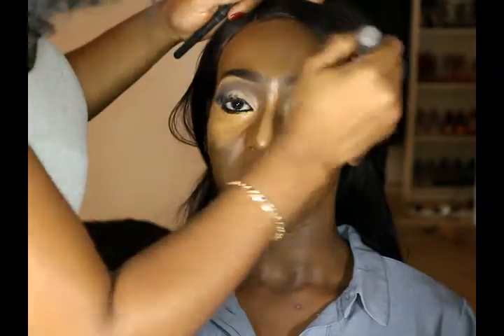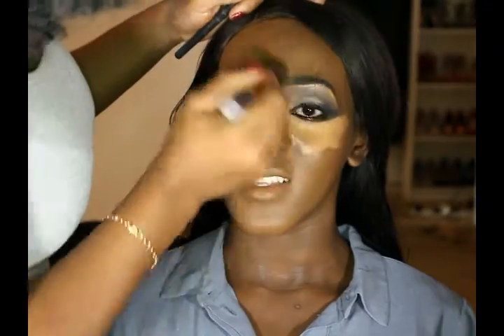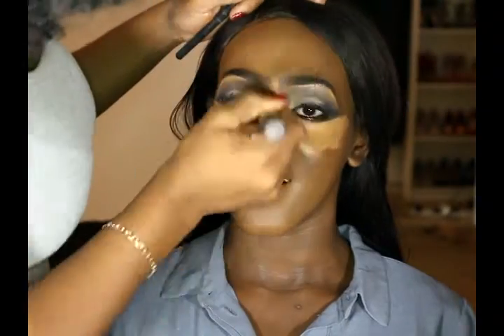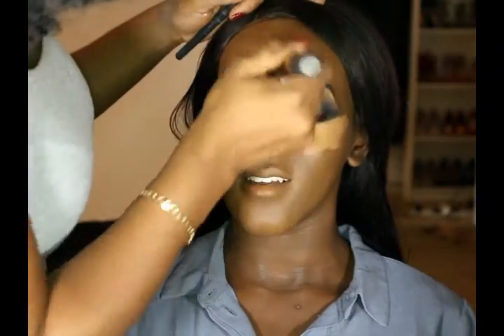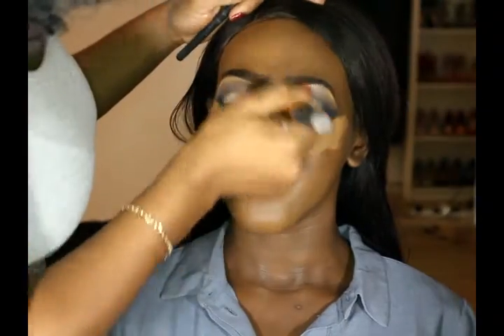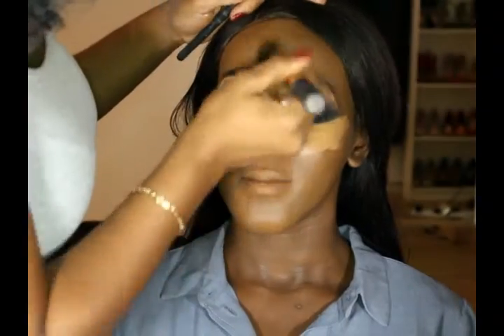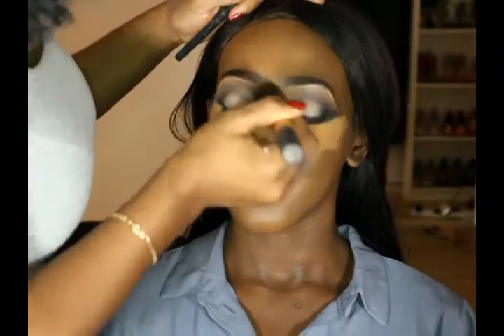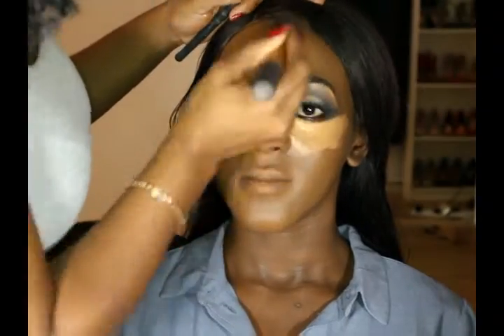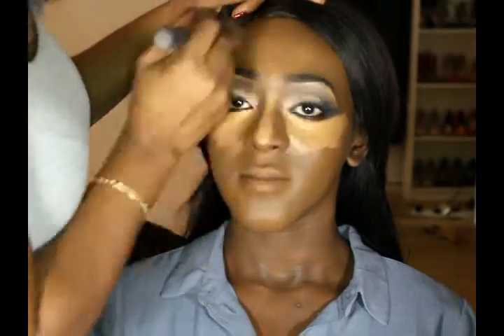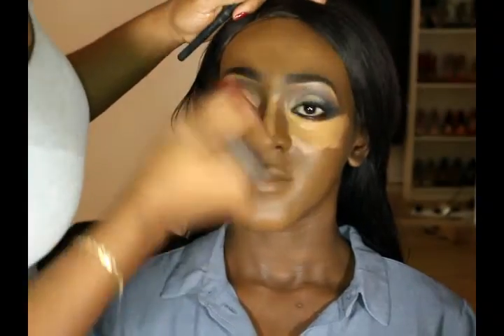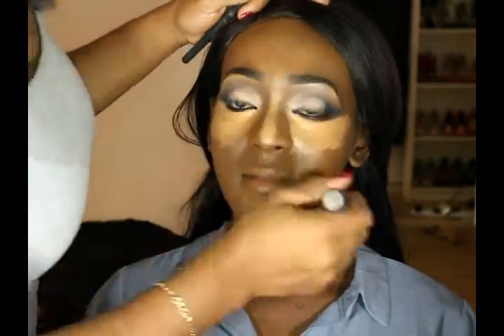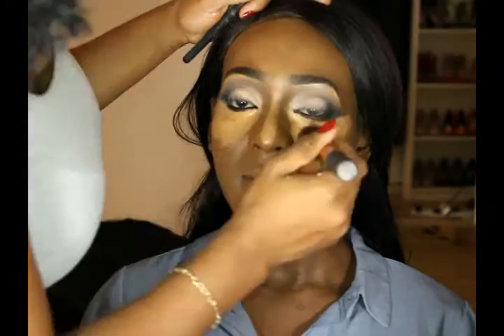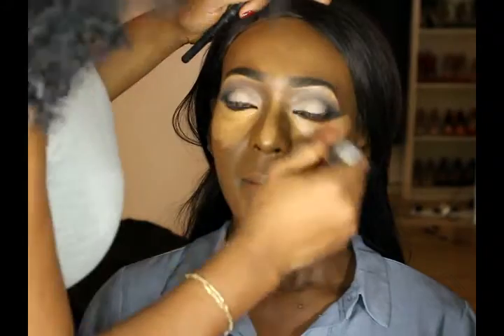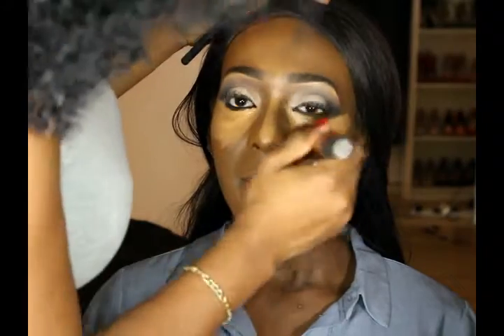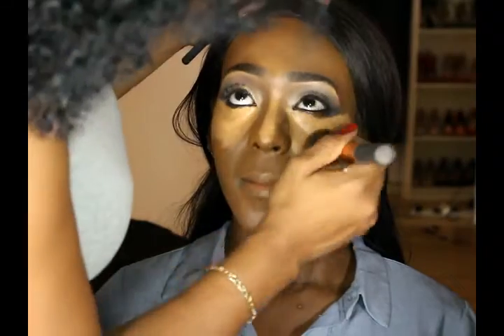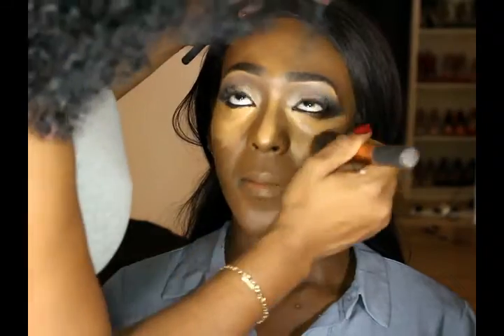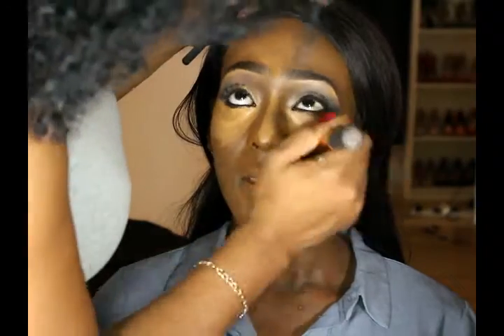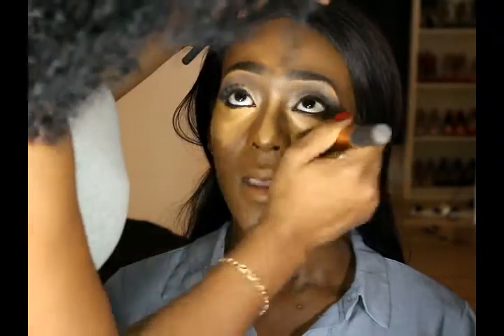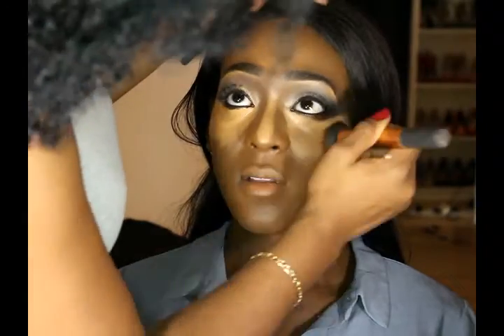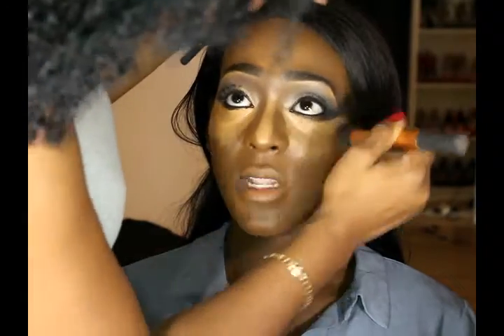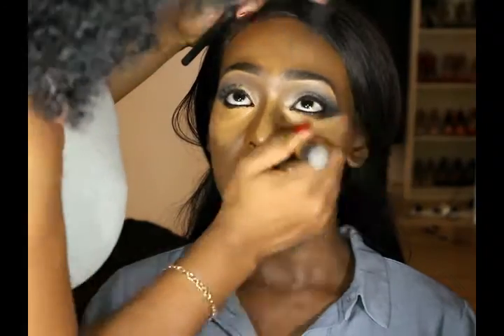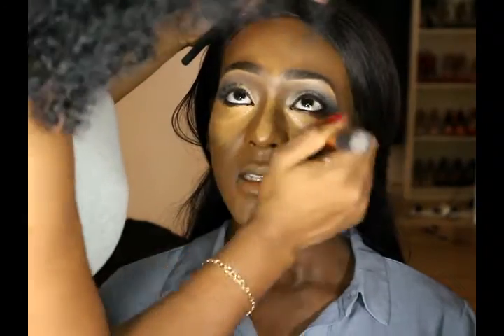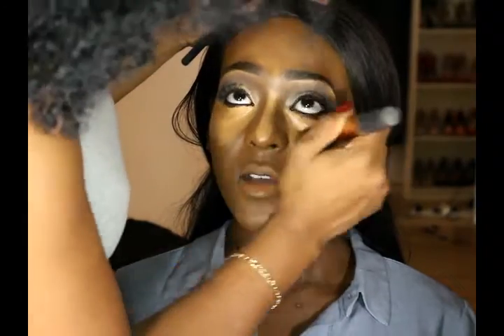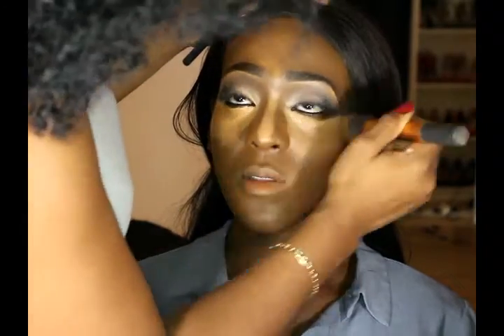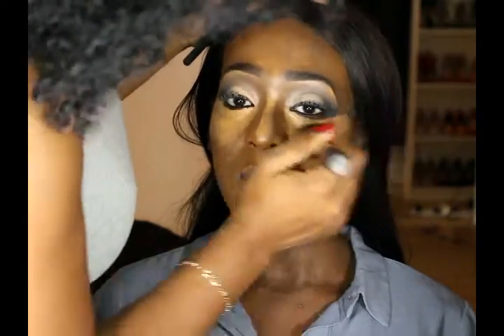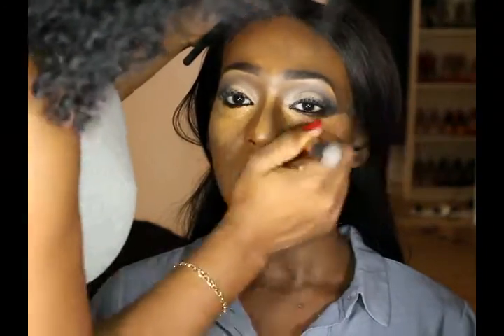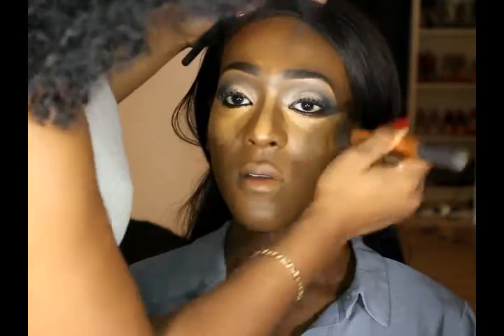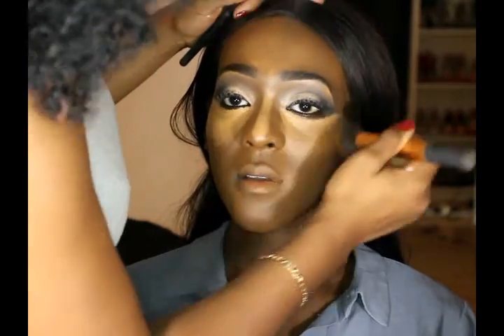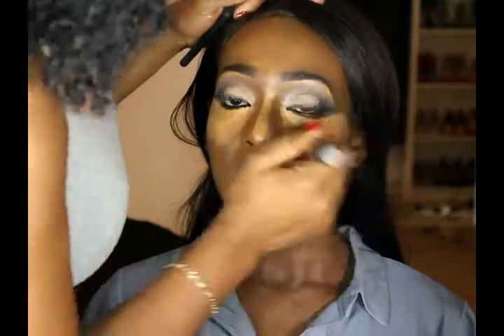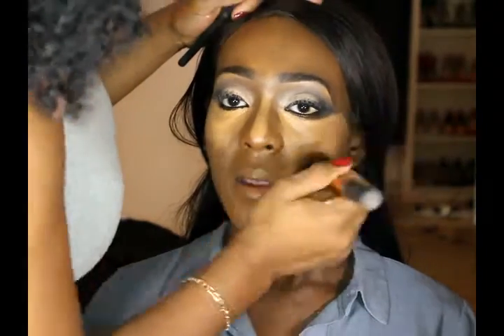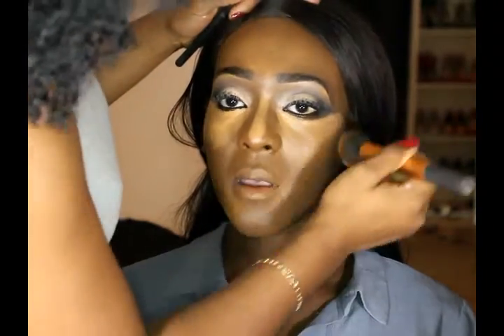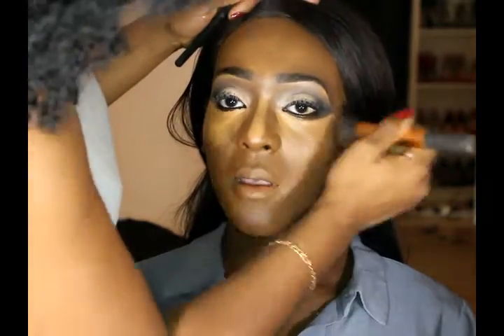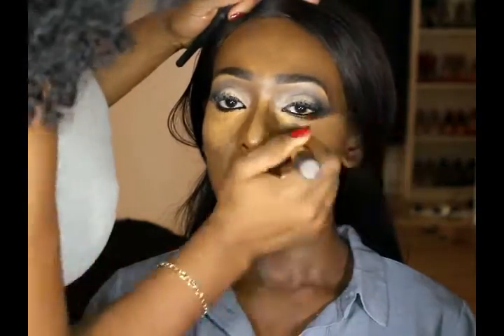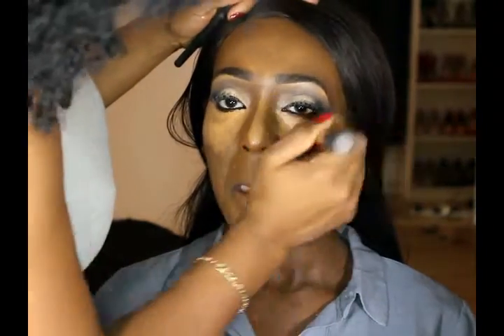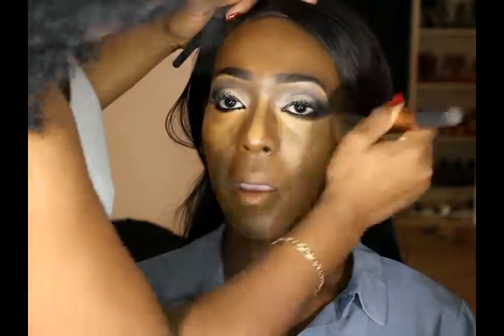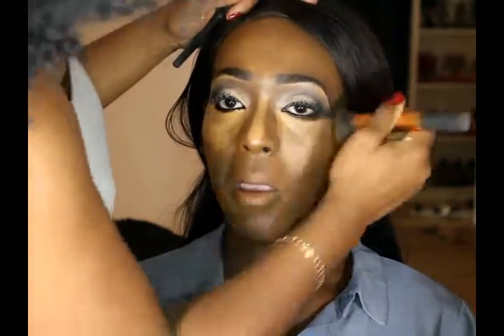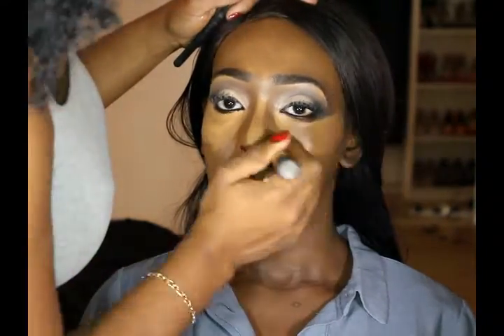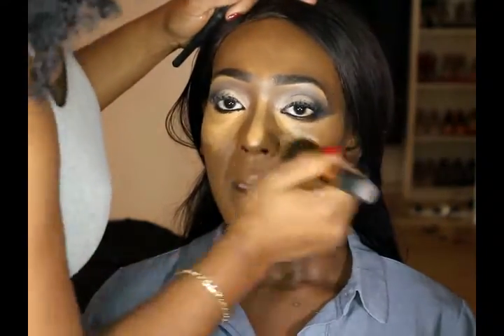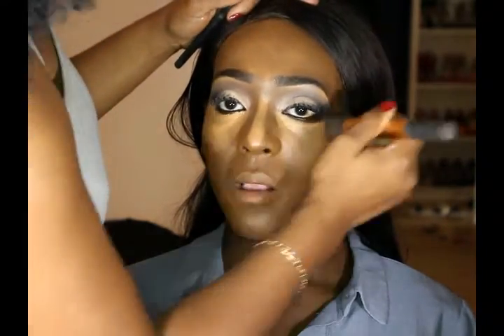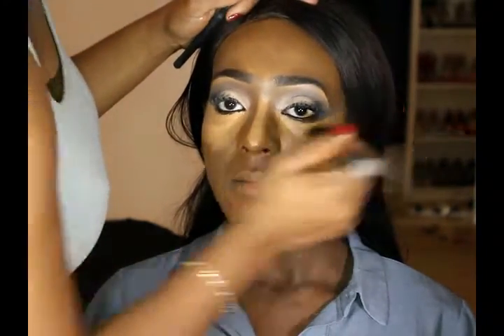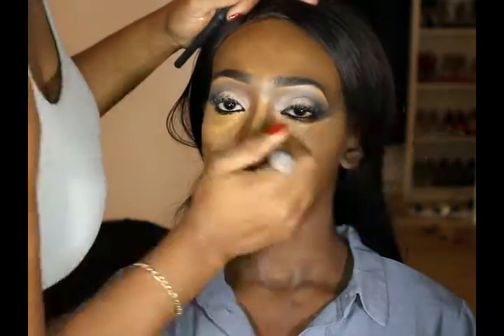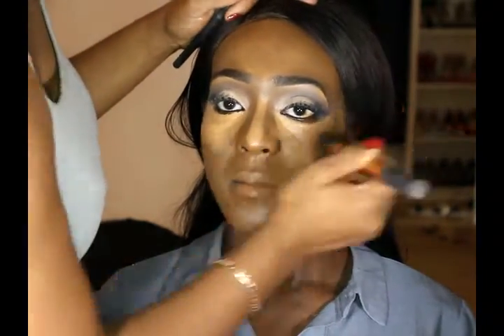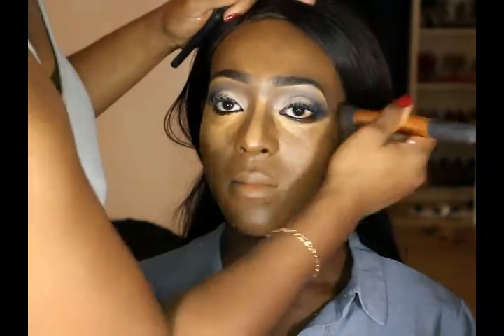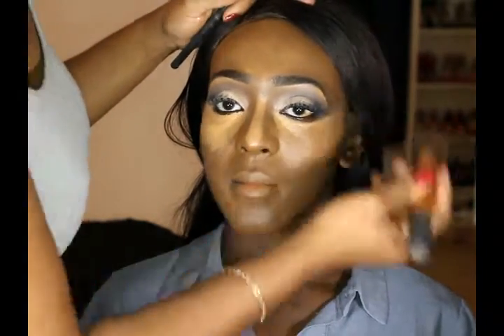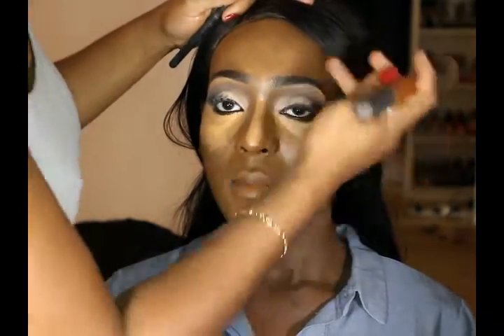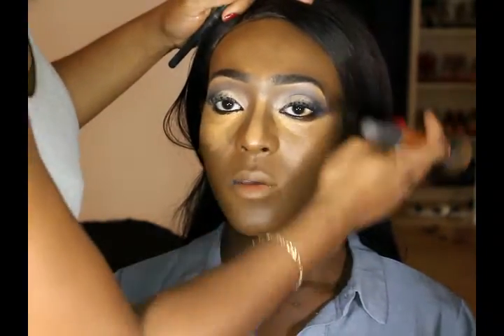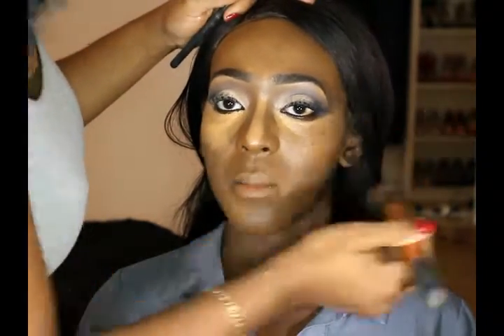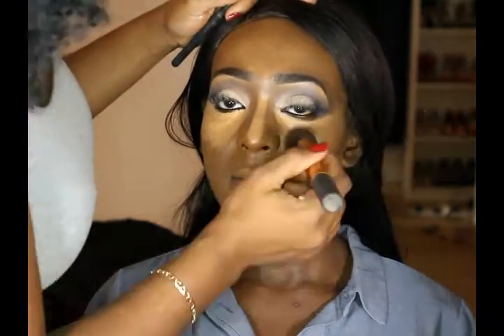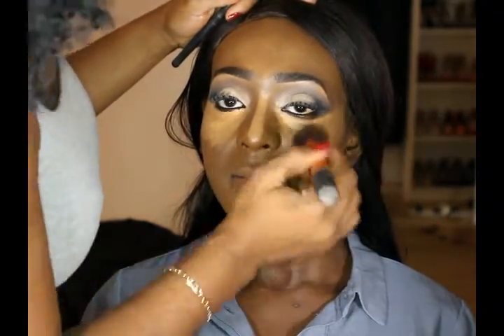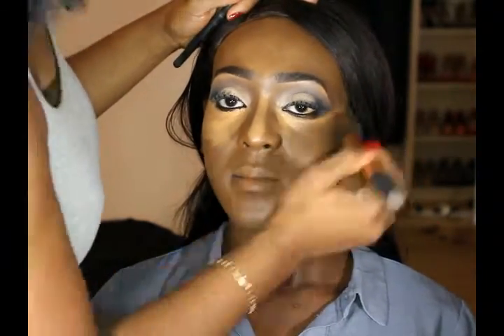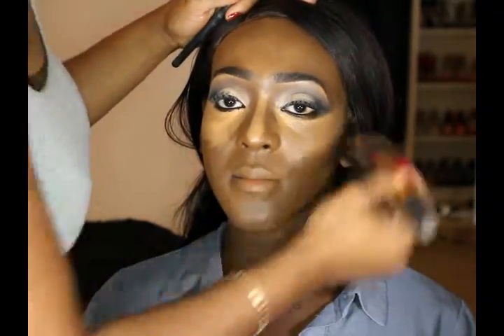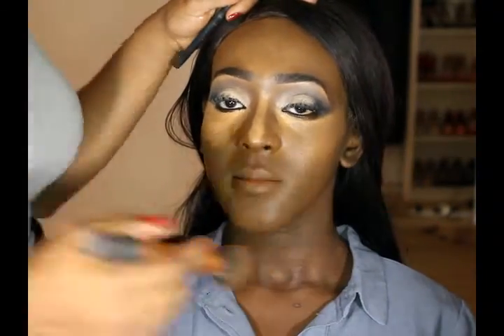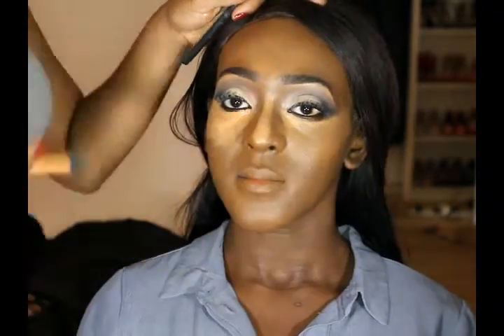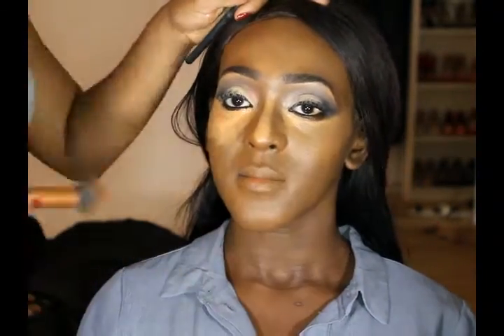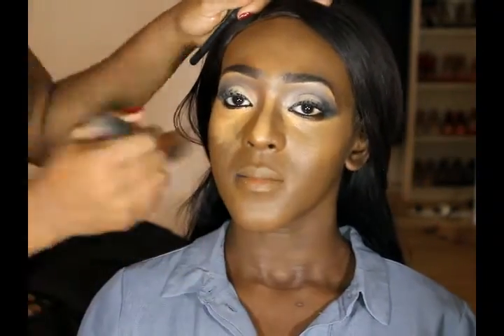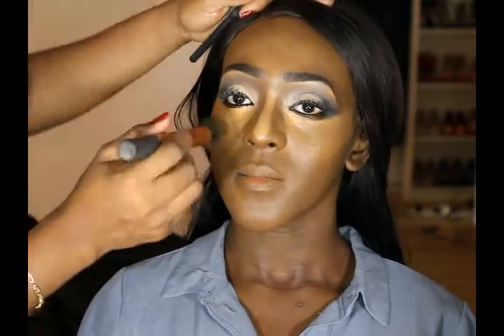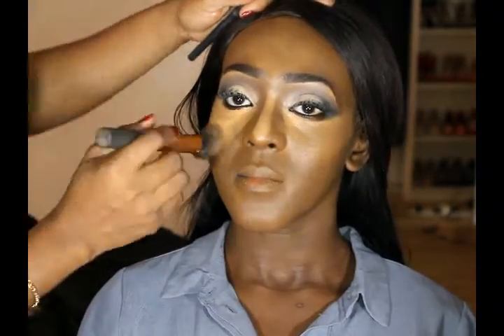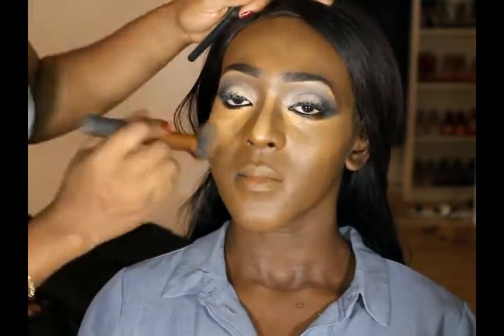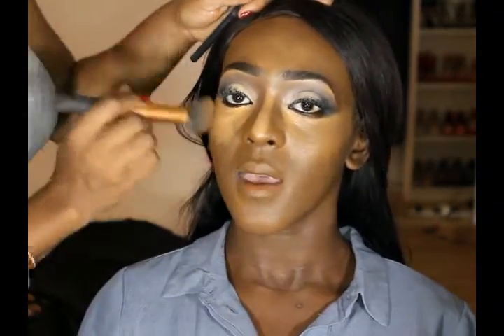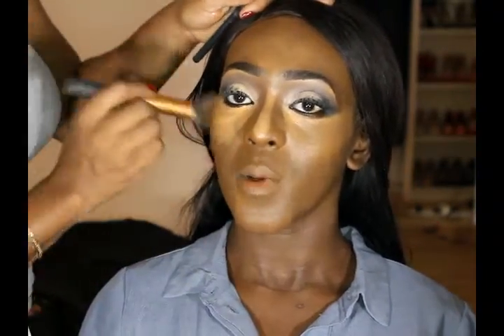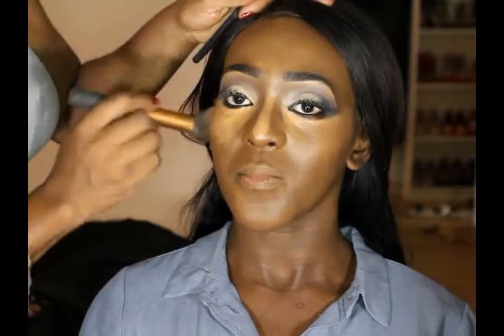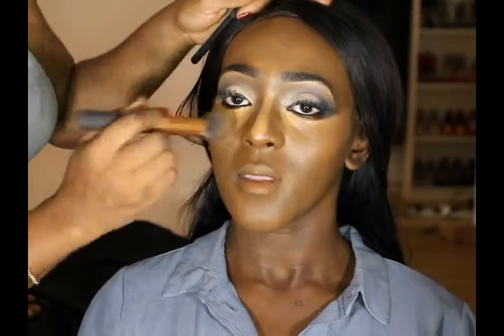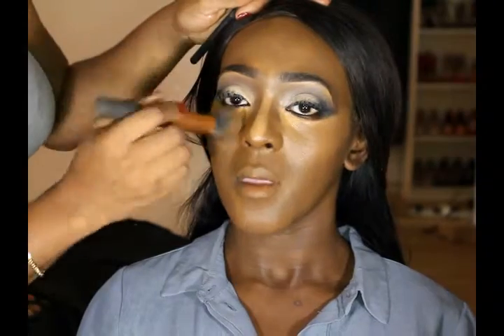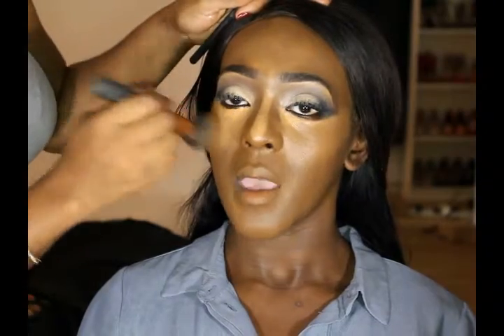I'm just gonna blend in the highlight using my Real Techniques brush just to blend it in as I go along, so I'm just gonna use this and blend, blend, blend.